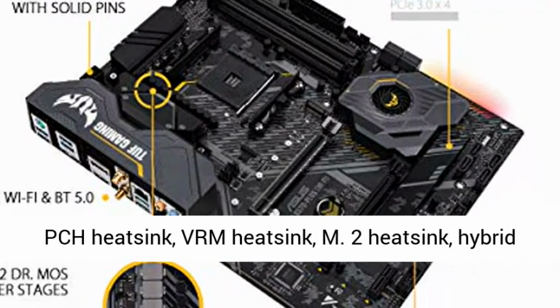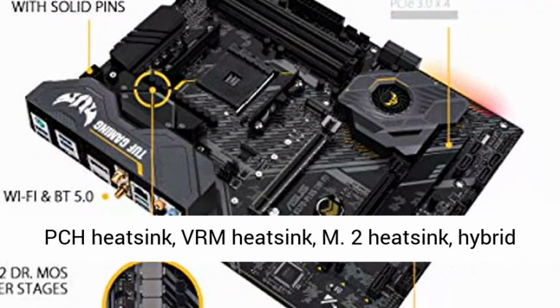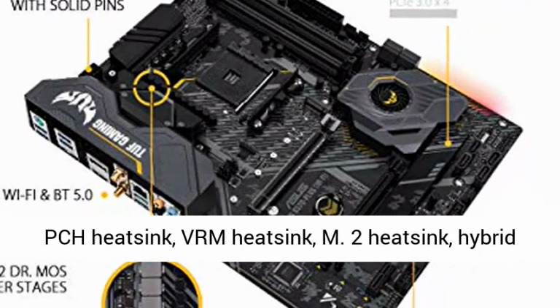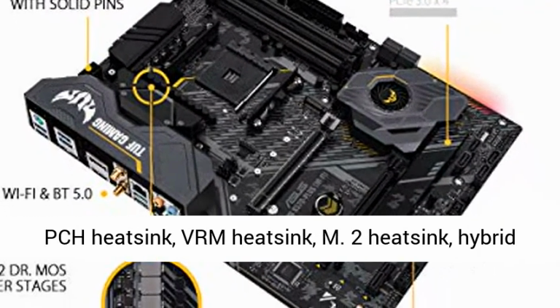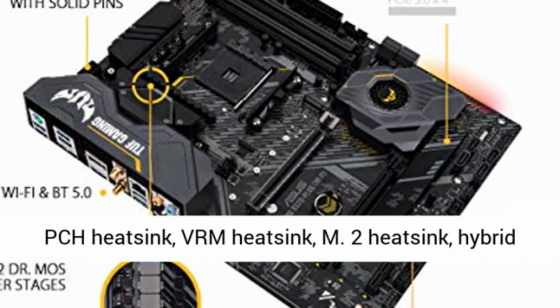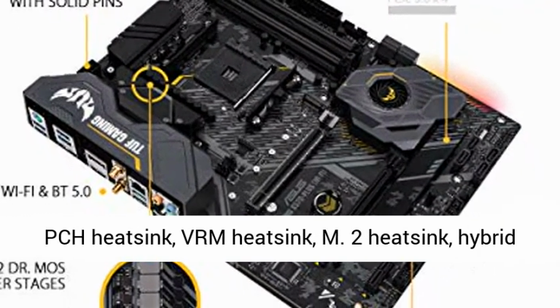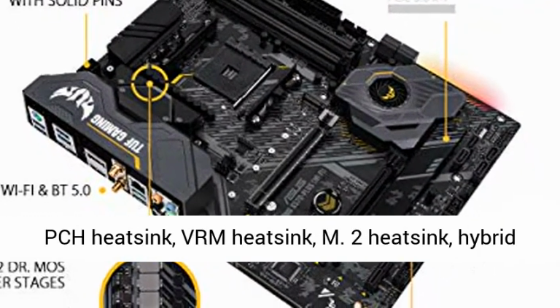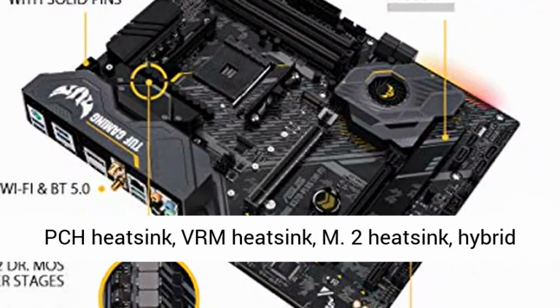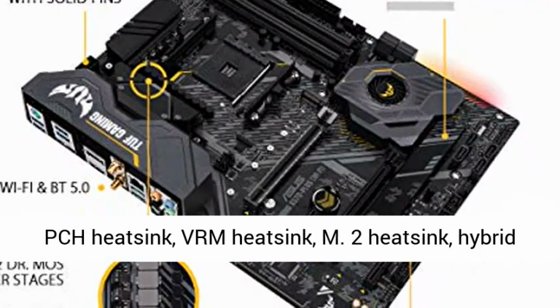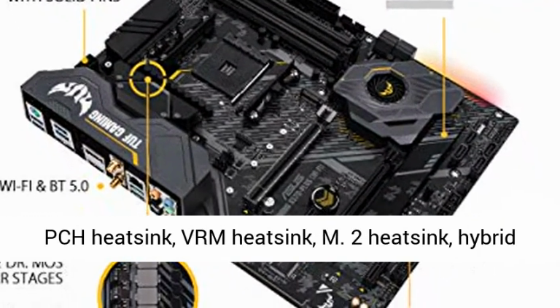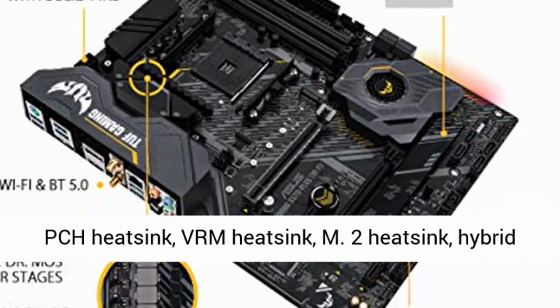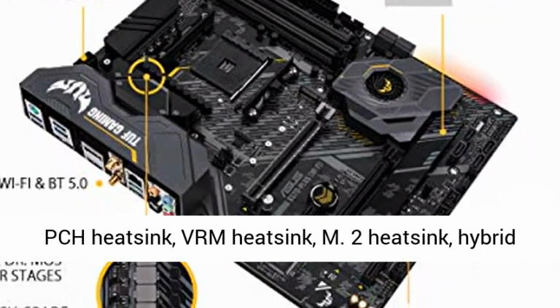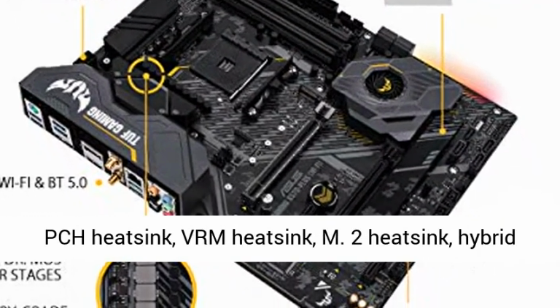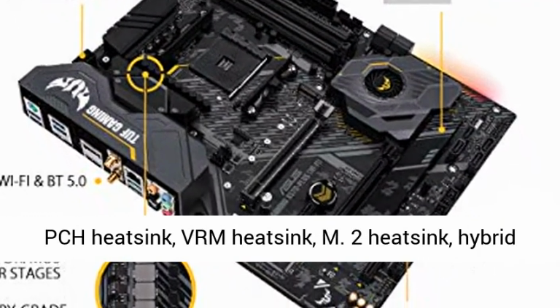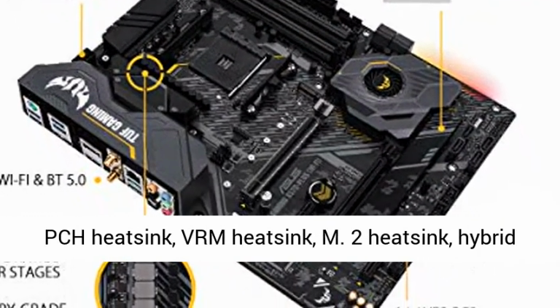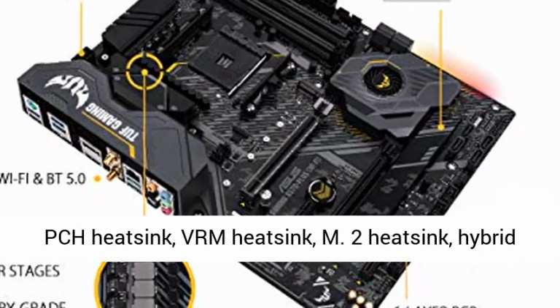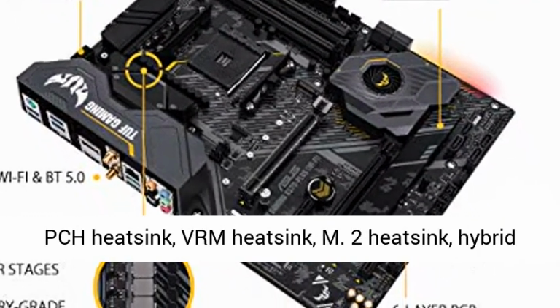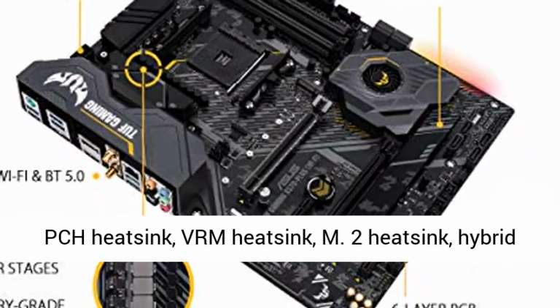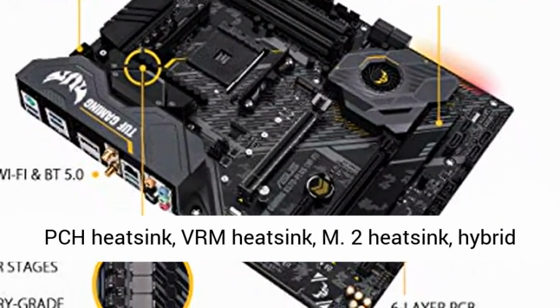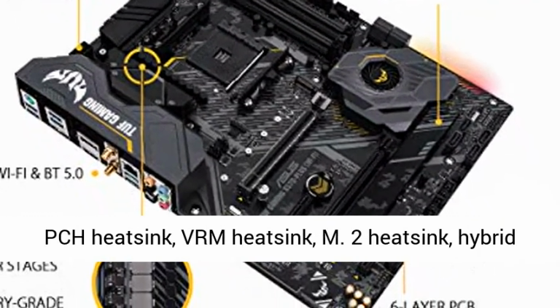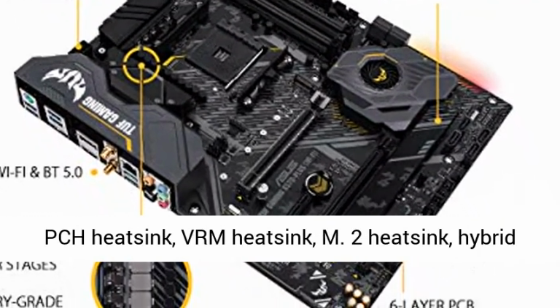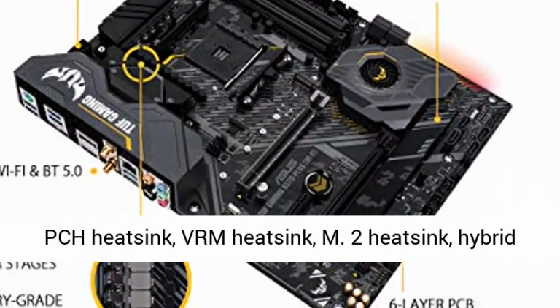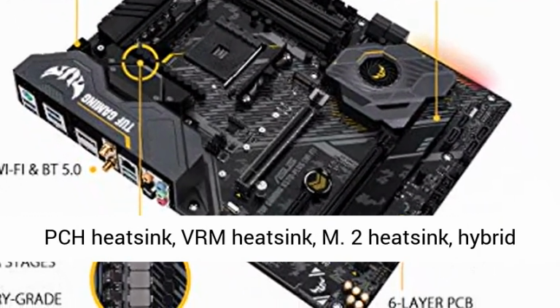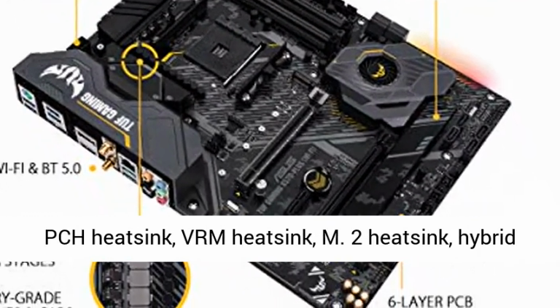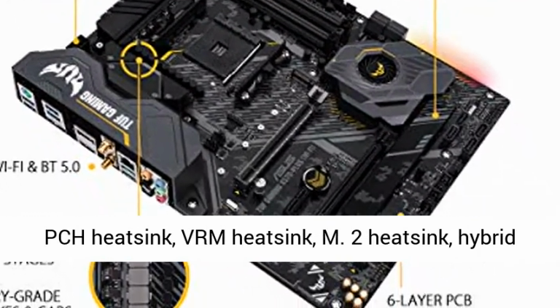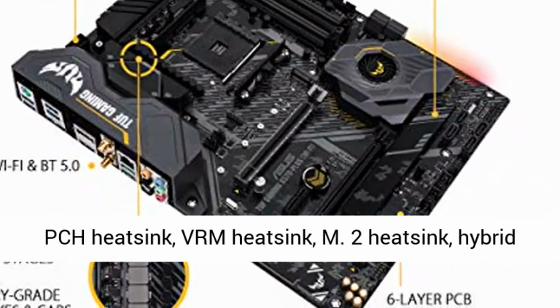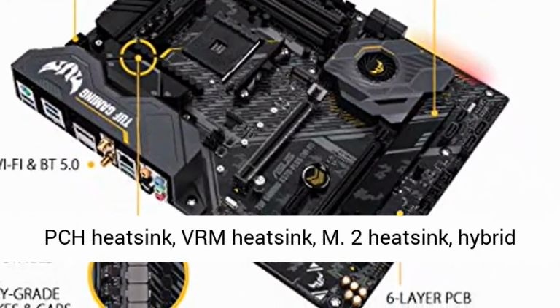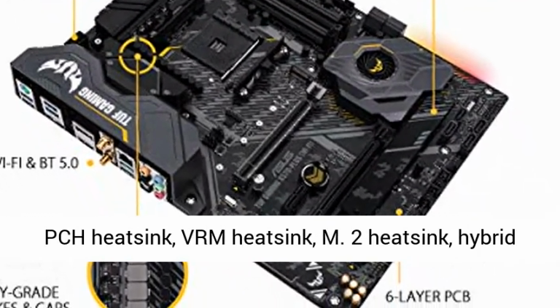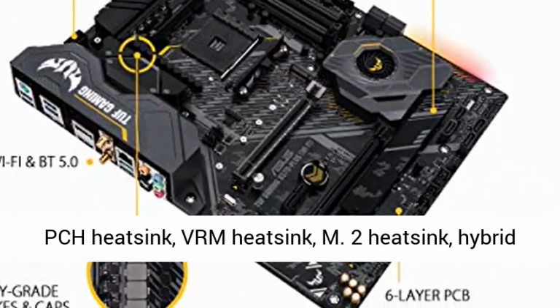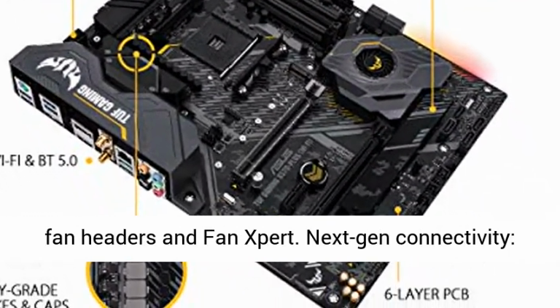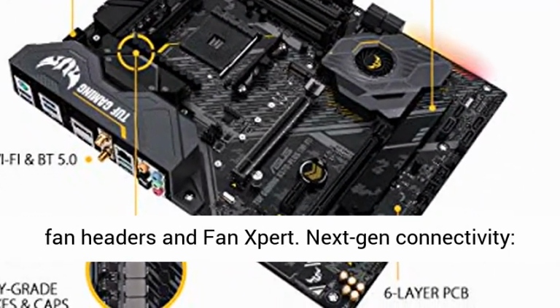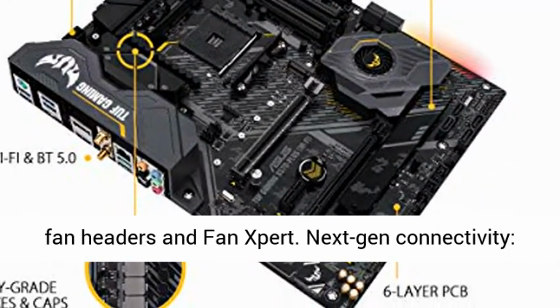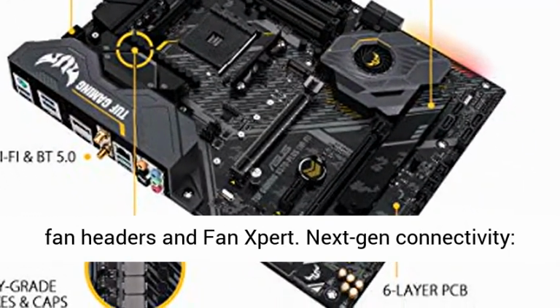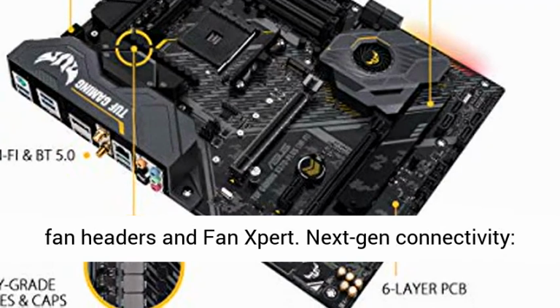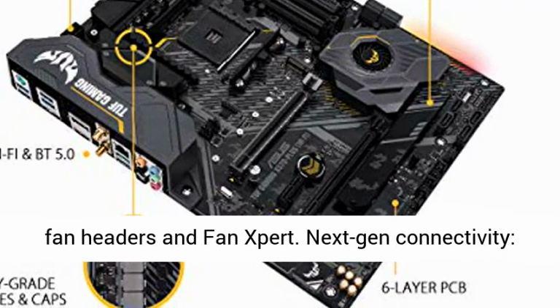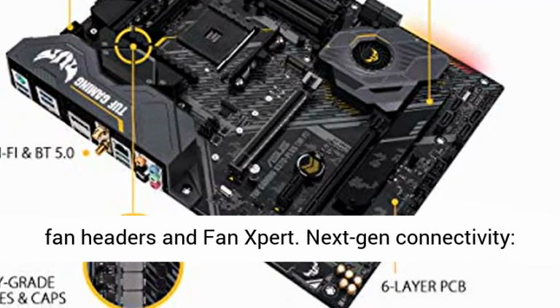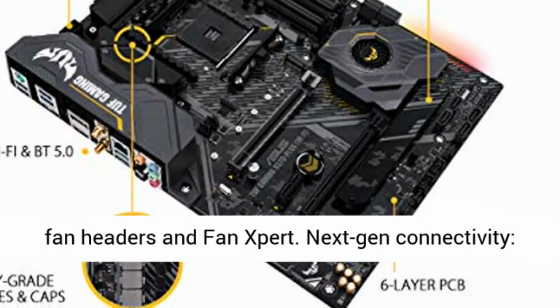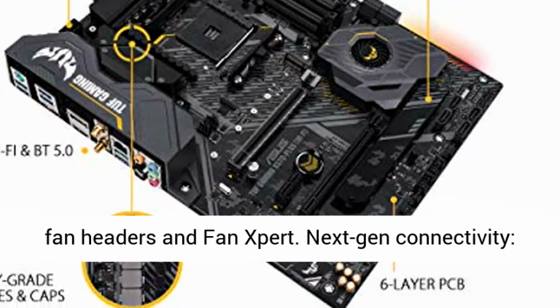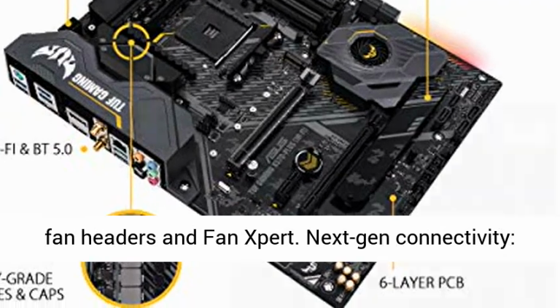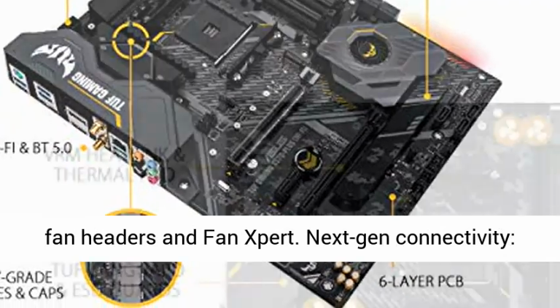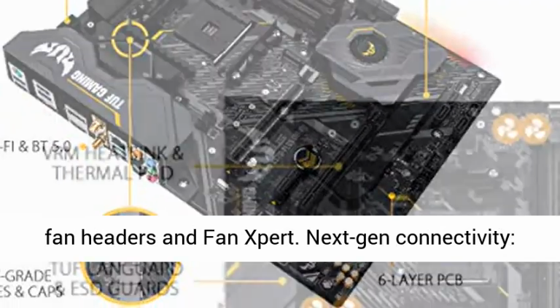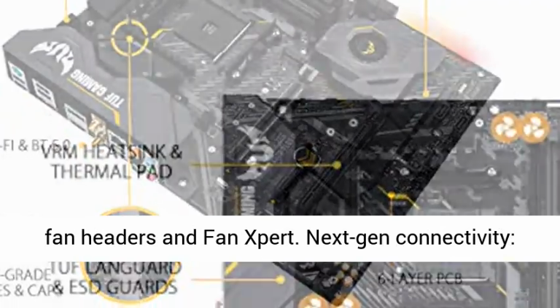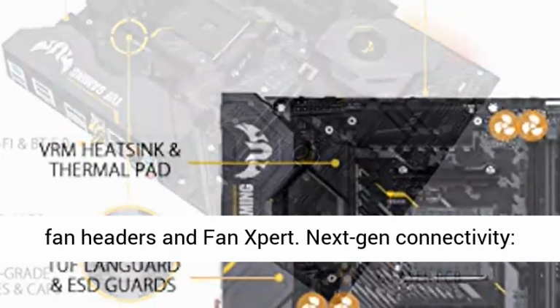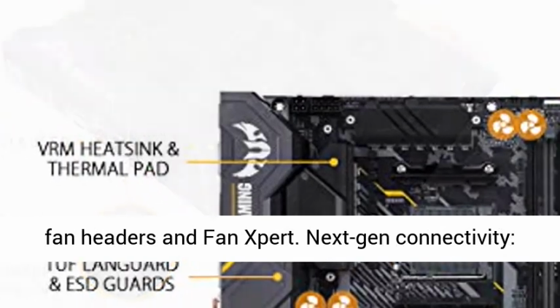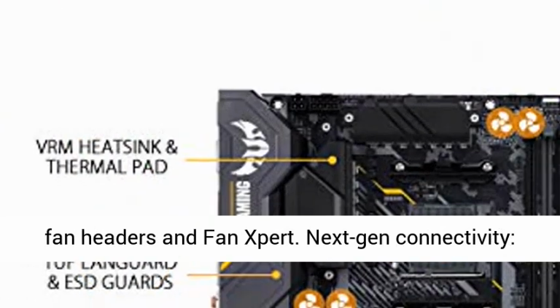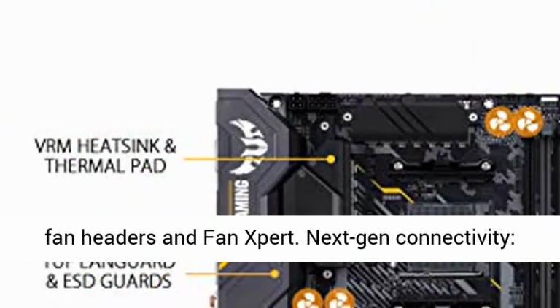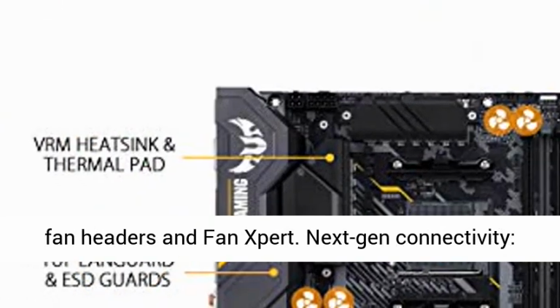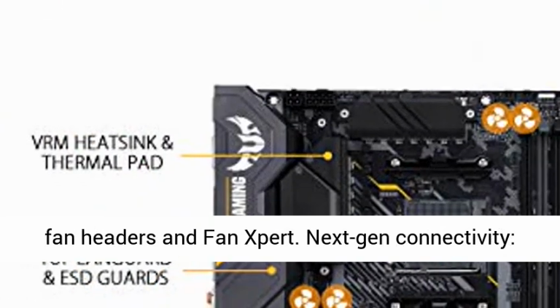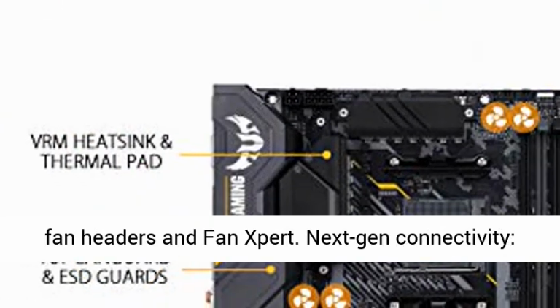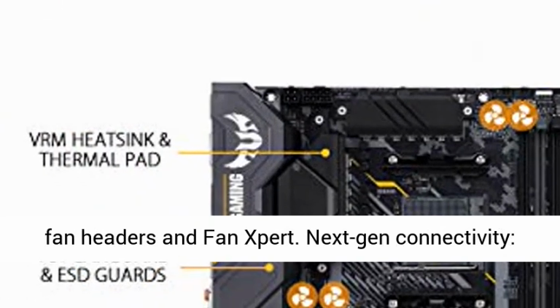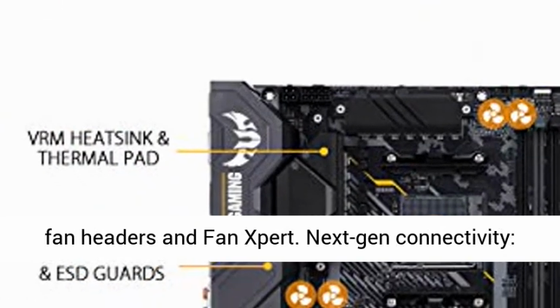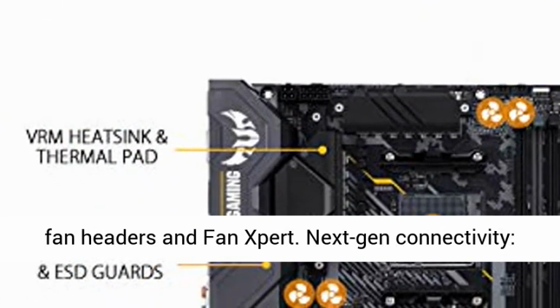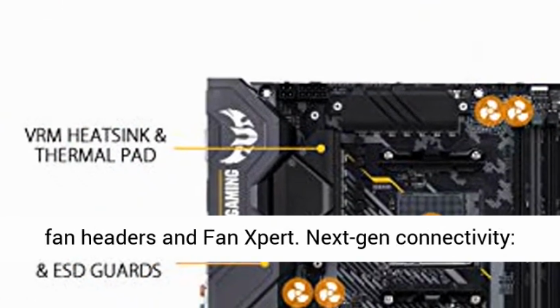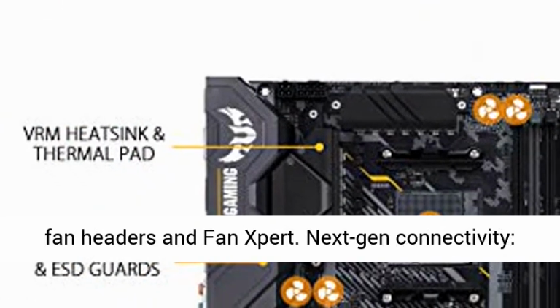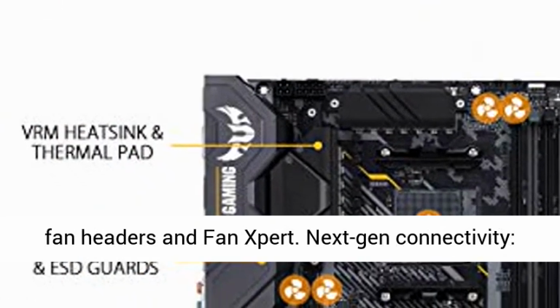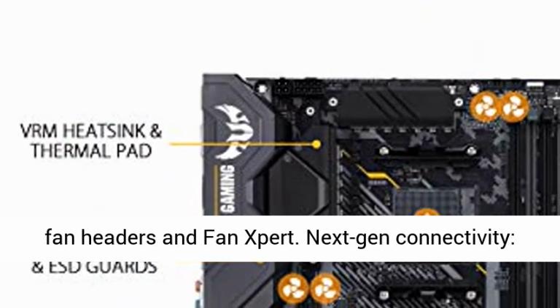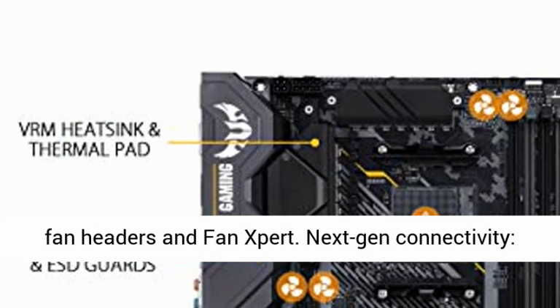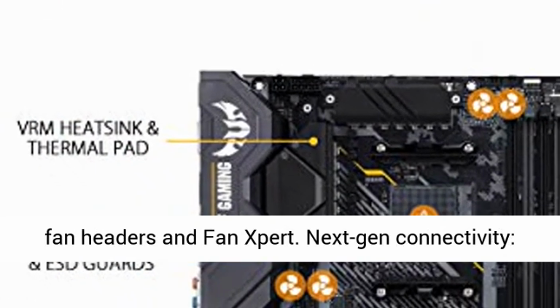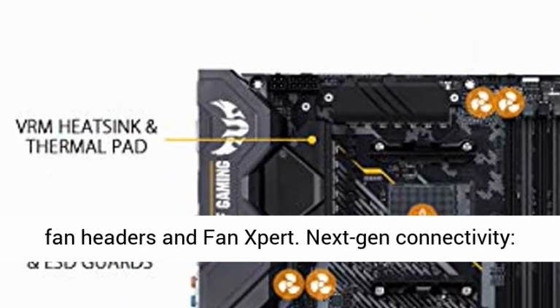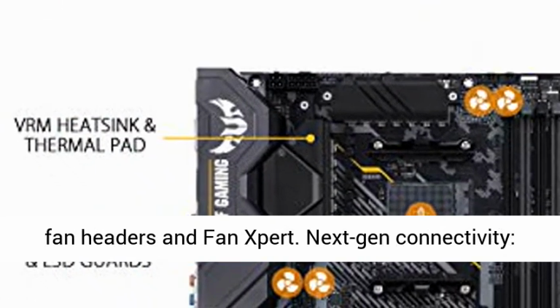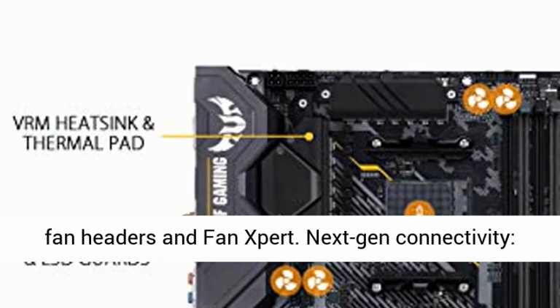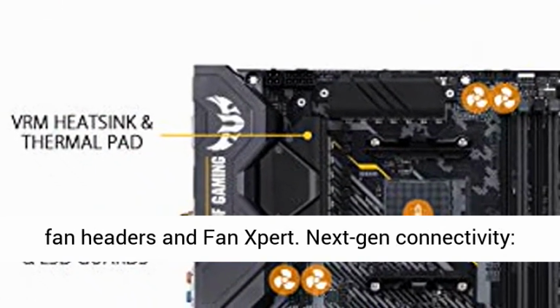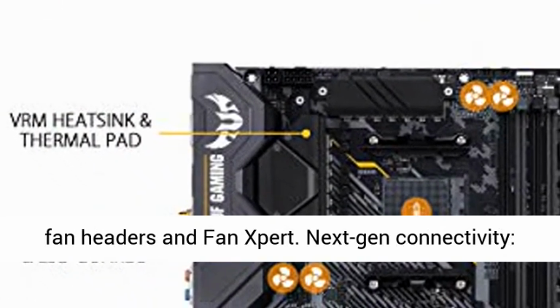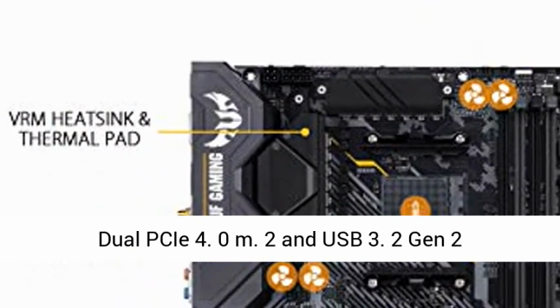Comprehensive Cooling: Active PCH Heatsink, VRM Heatsink, M.2 Heatsink, Hybrid Fan Headers and Fan Xpert.